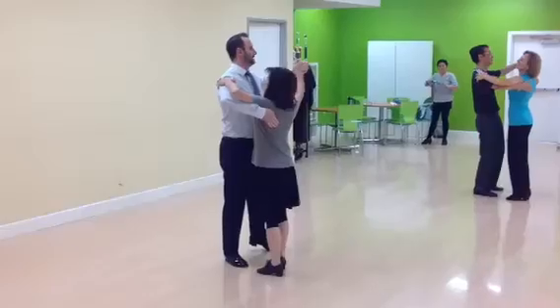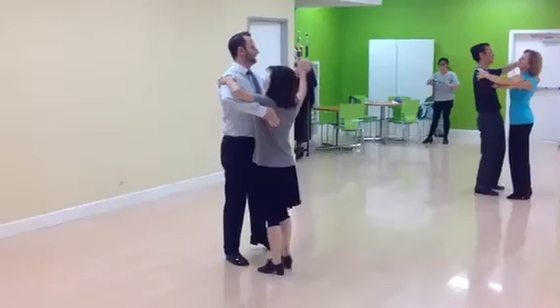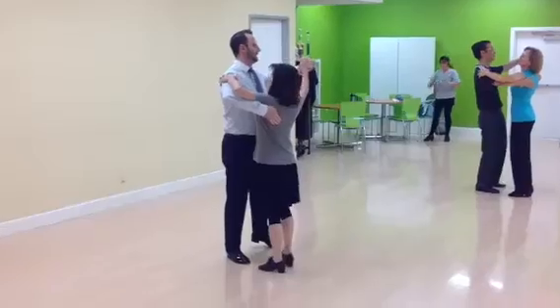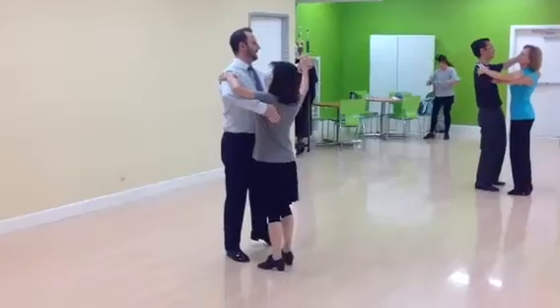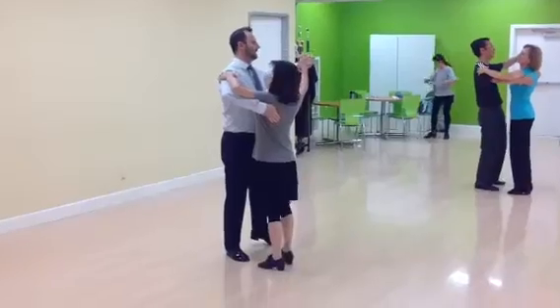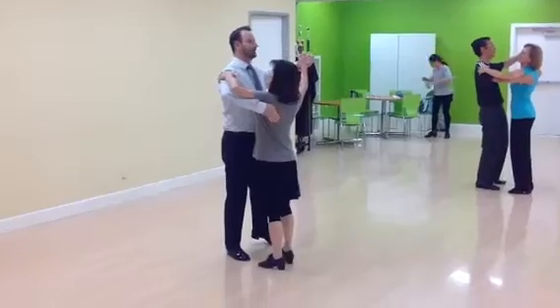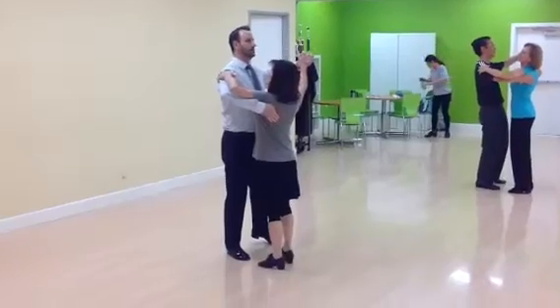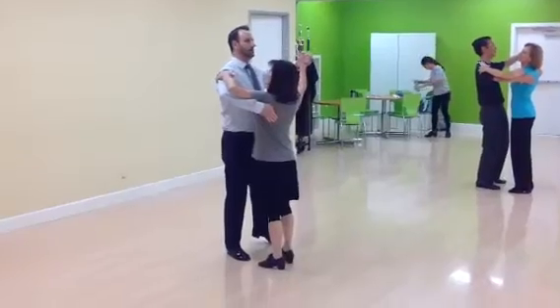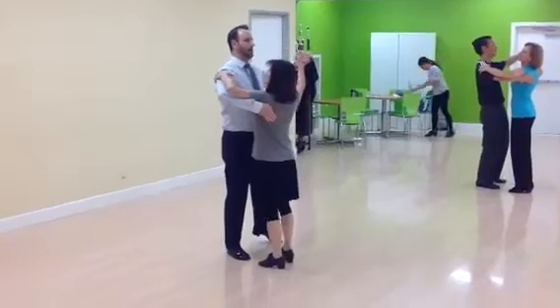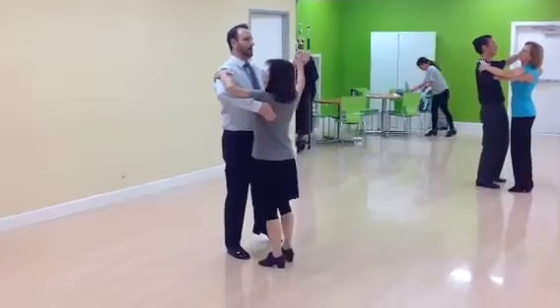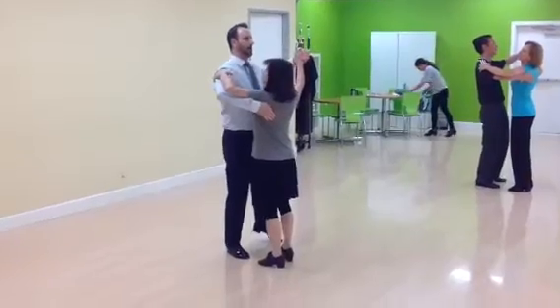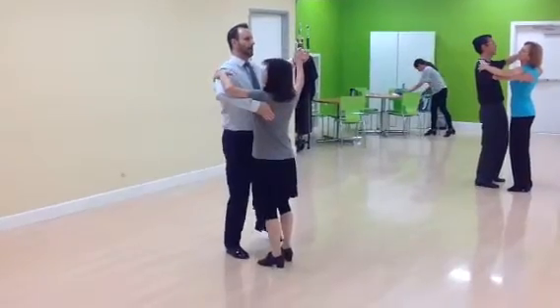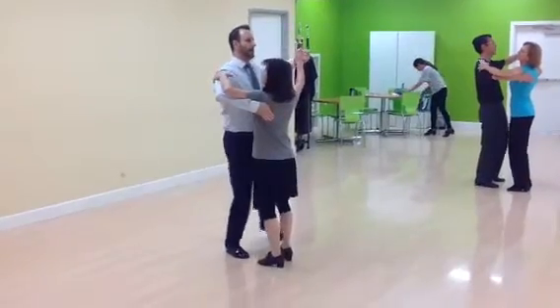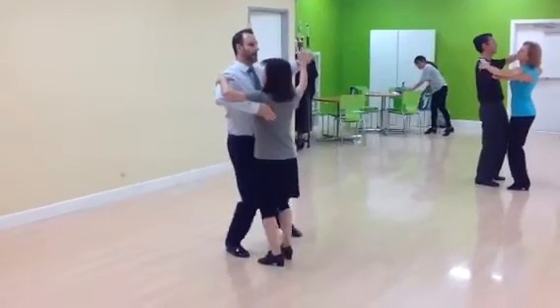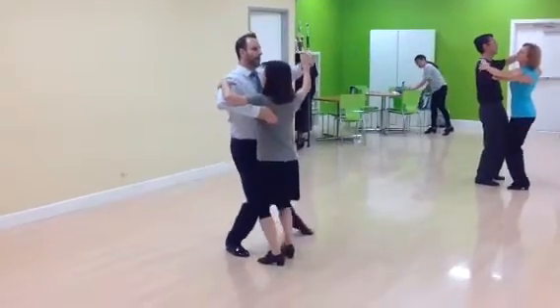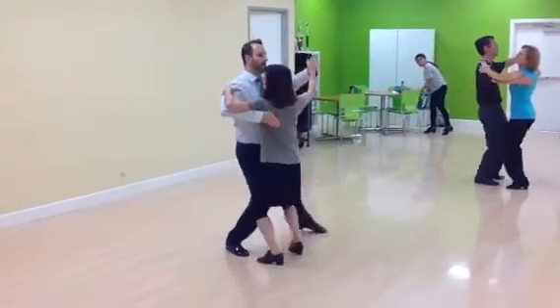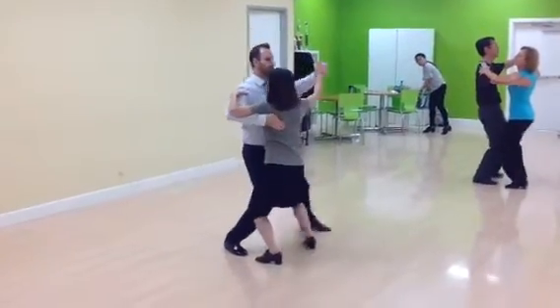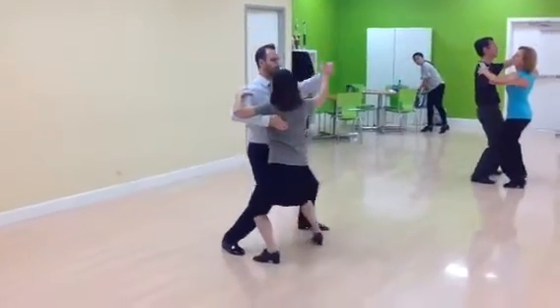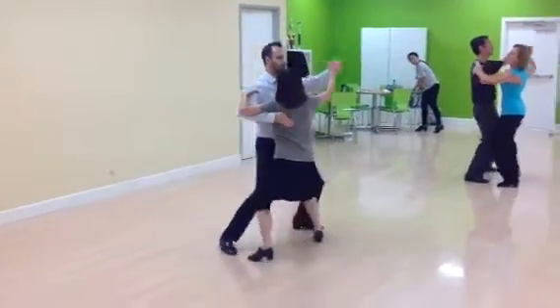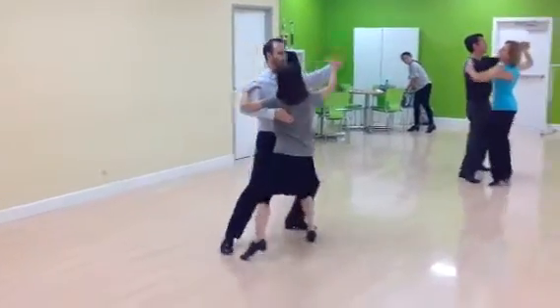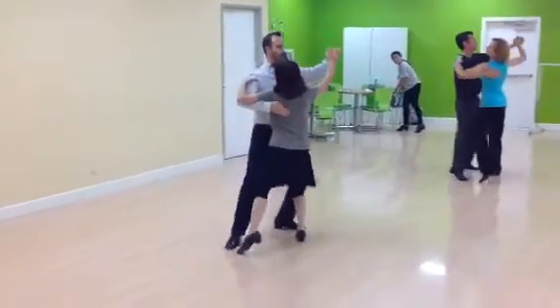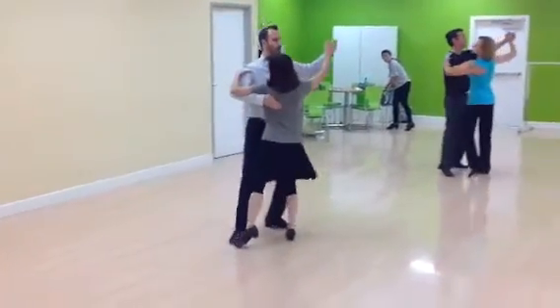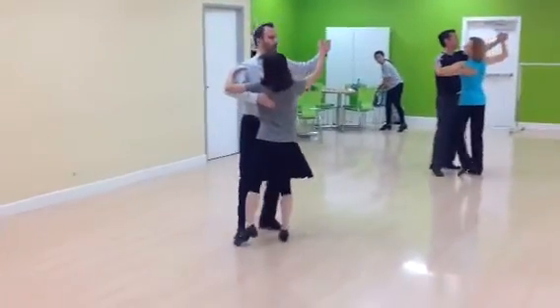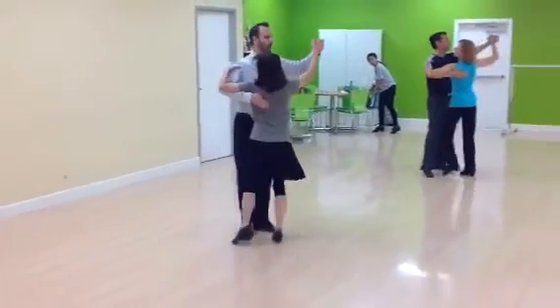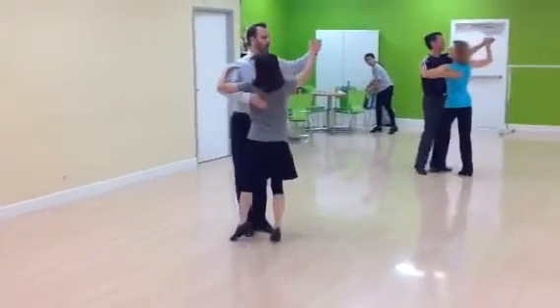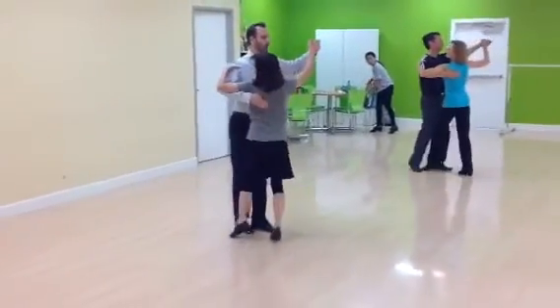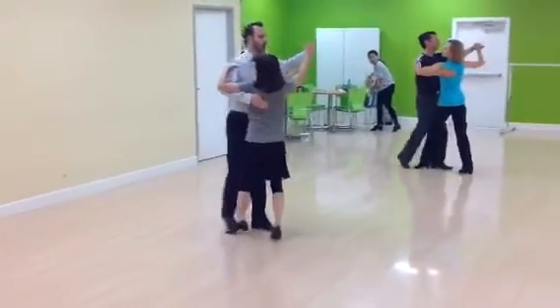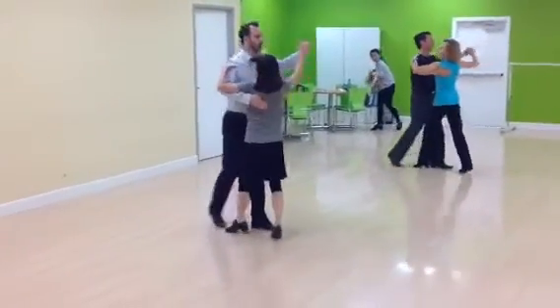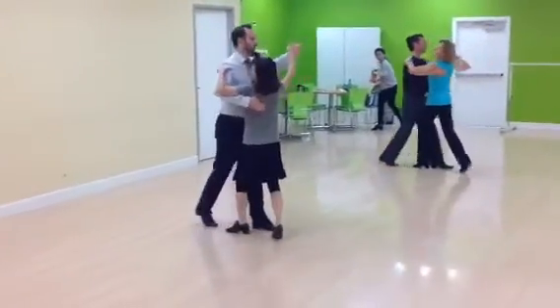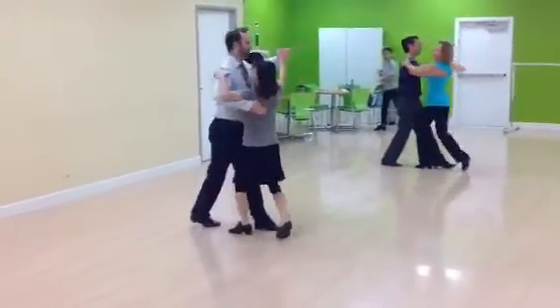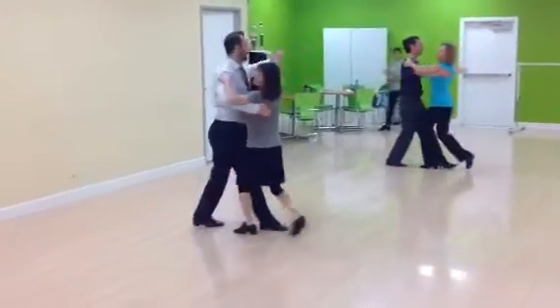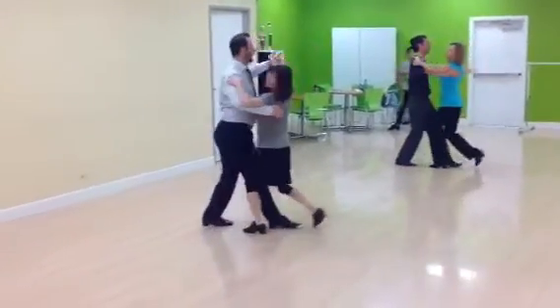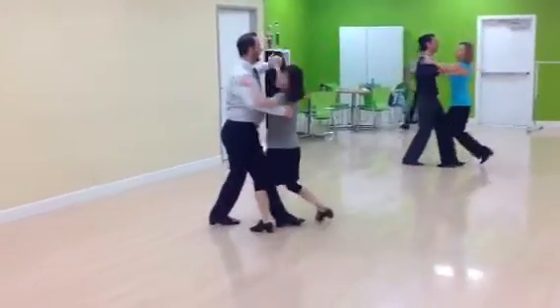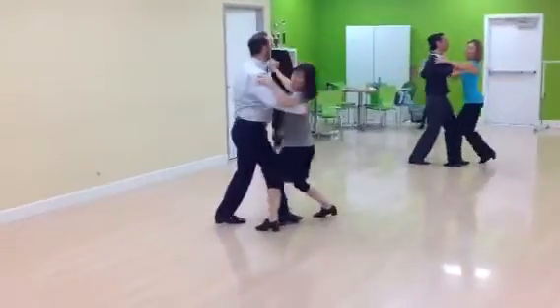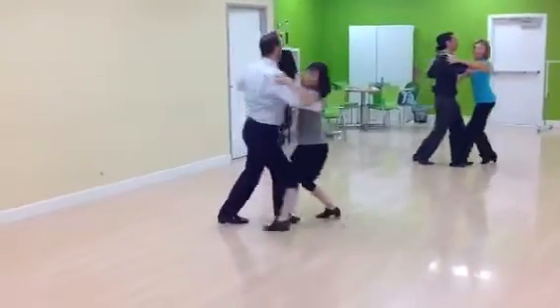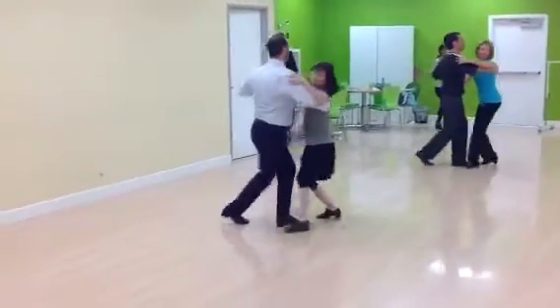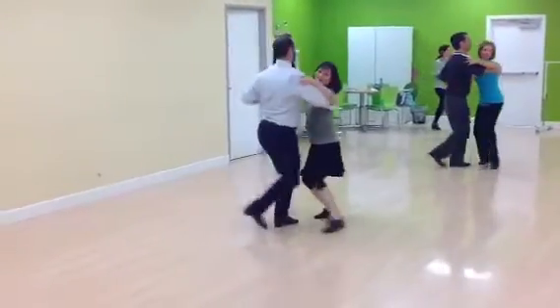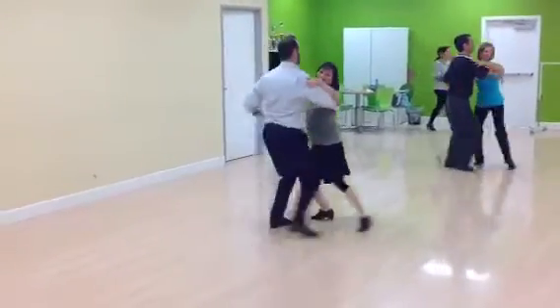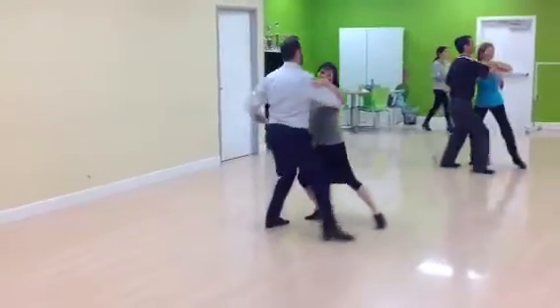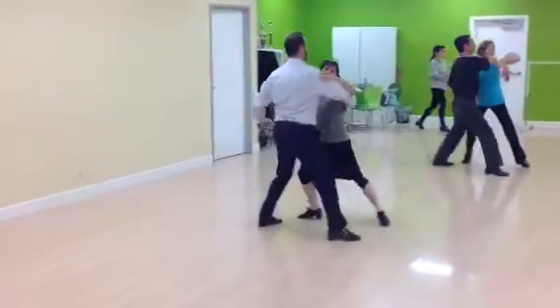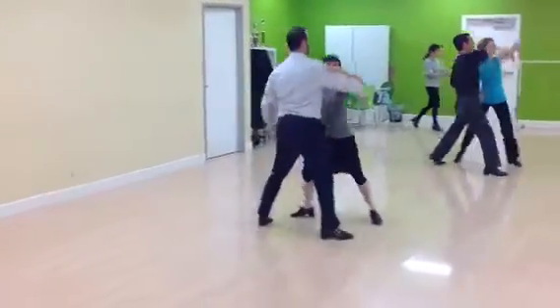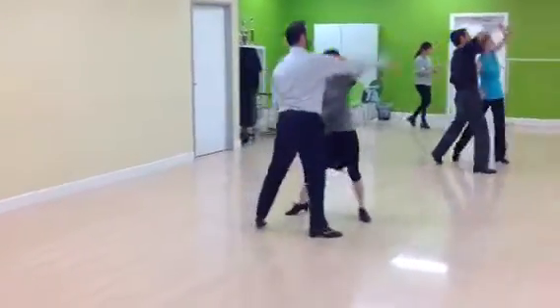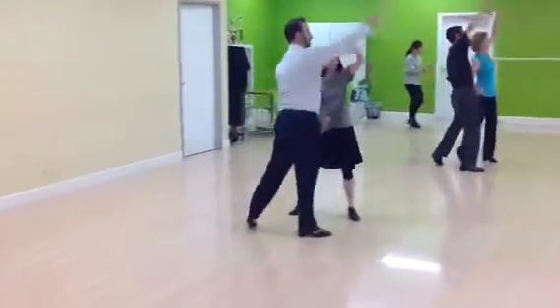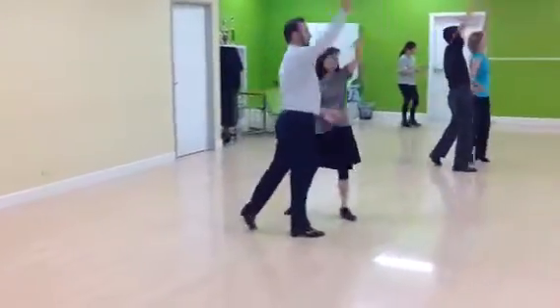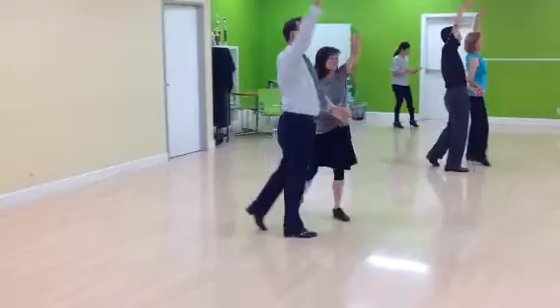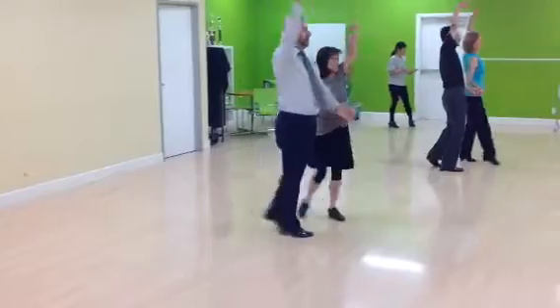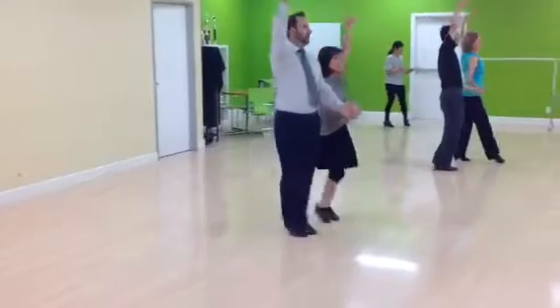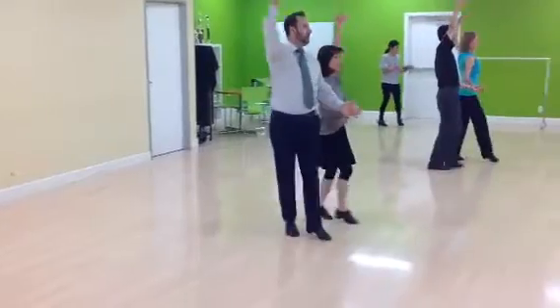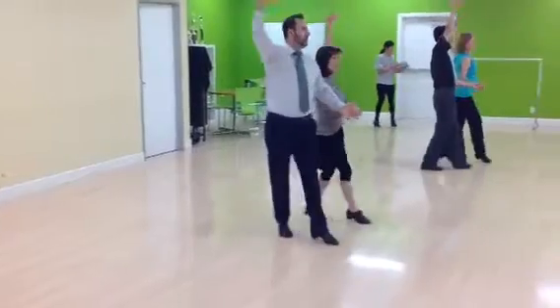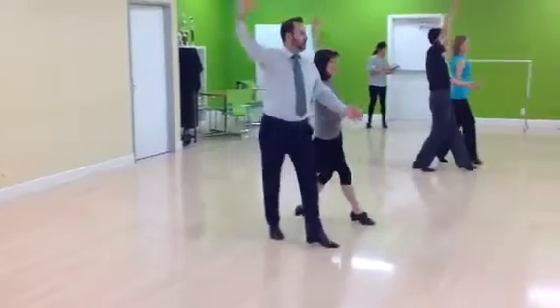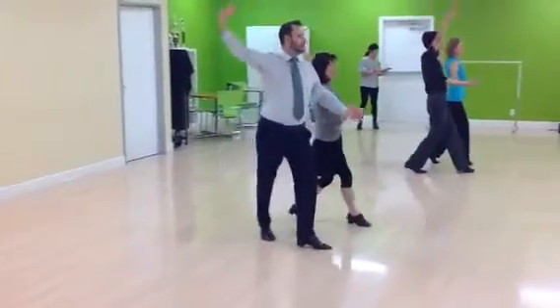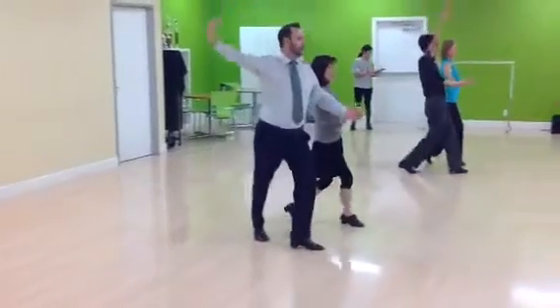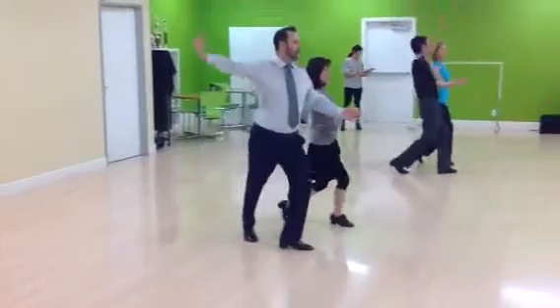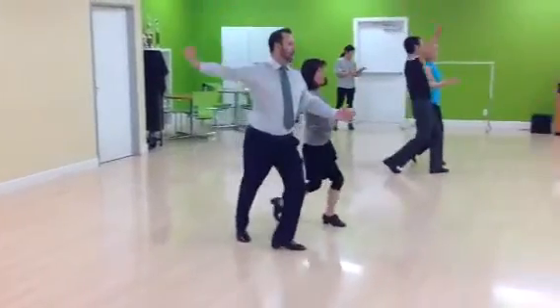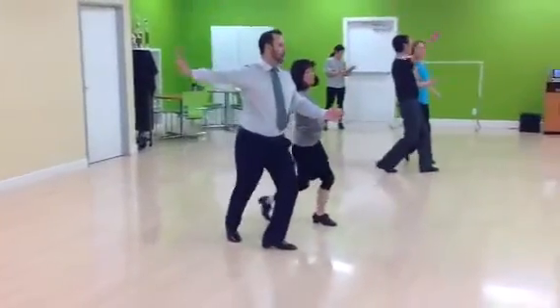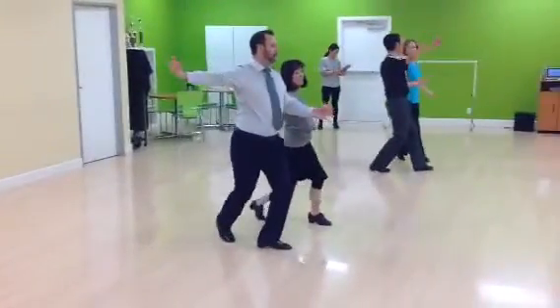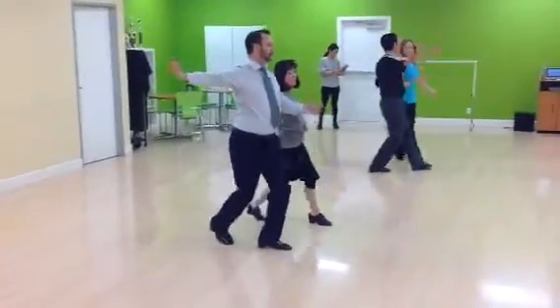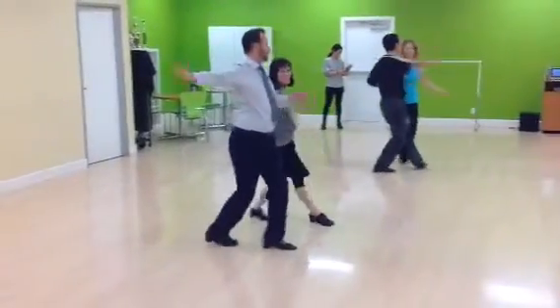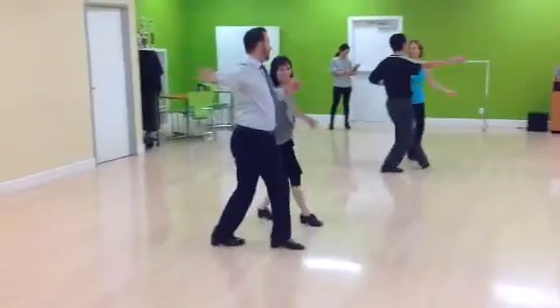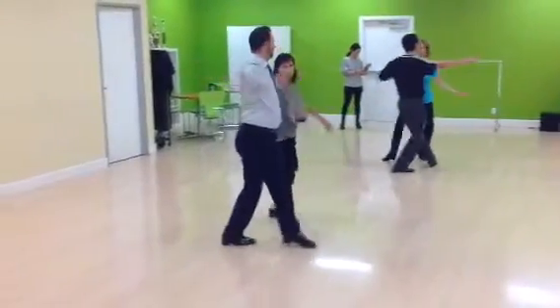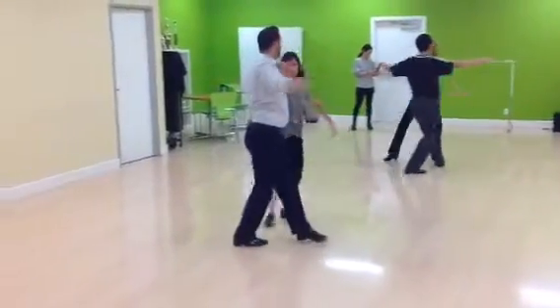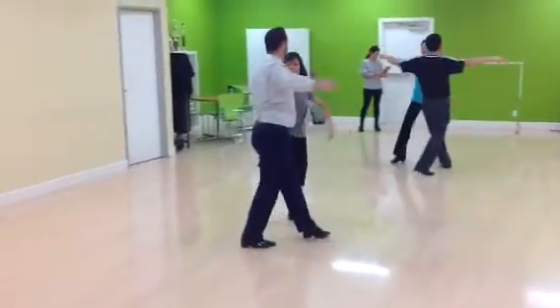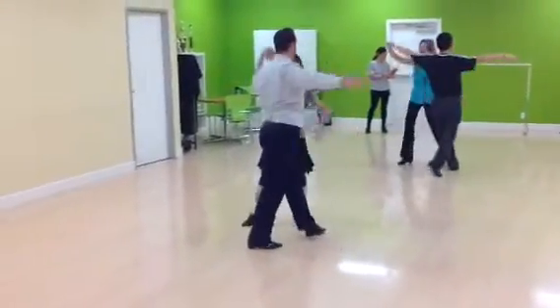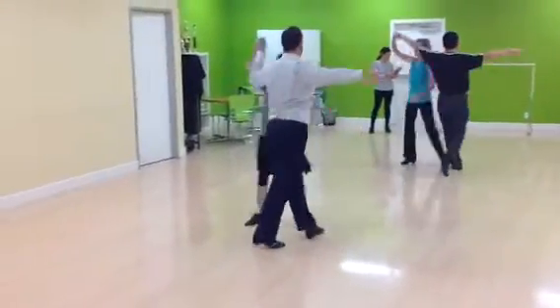Six, seven, and slow. Quick, quick, slow. Cross over slow.